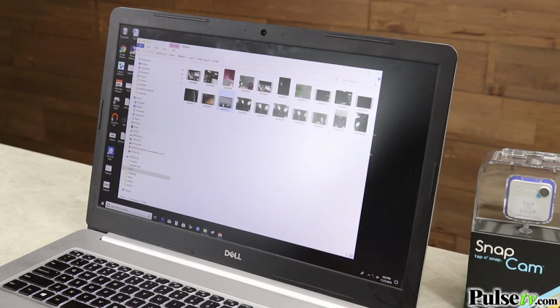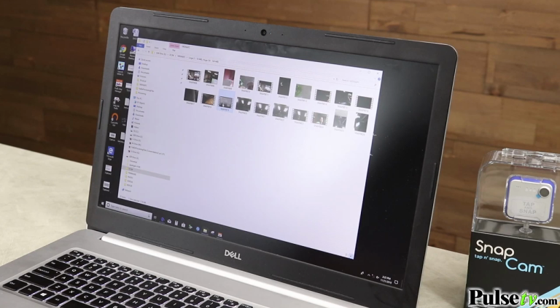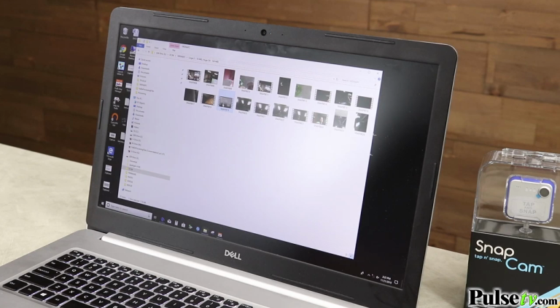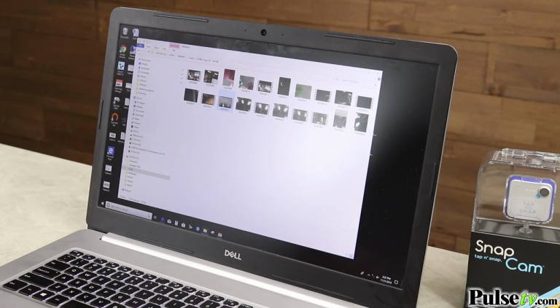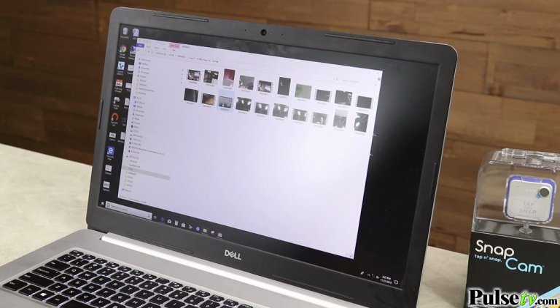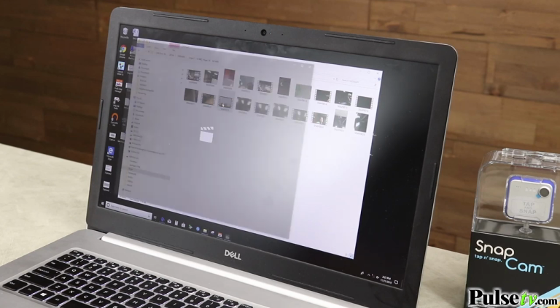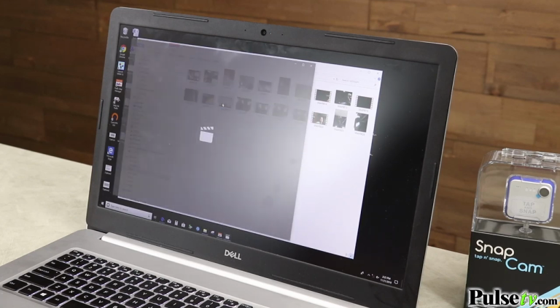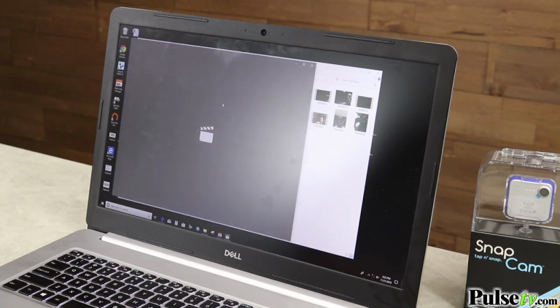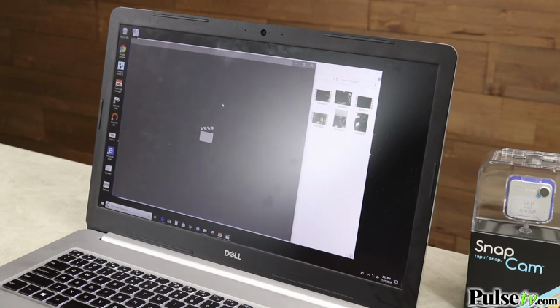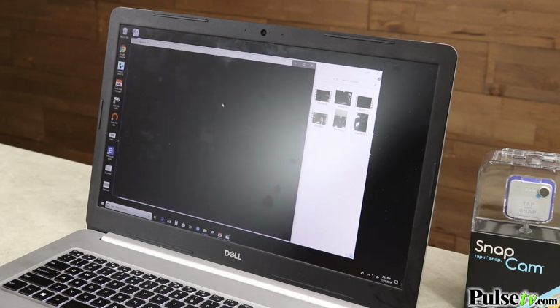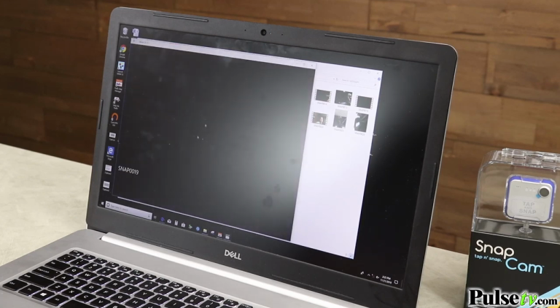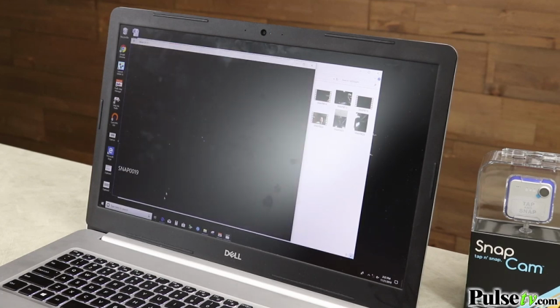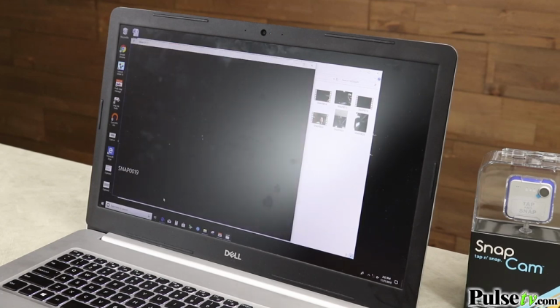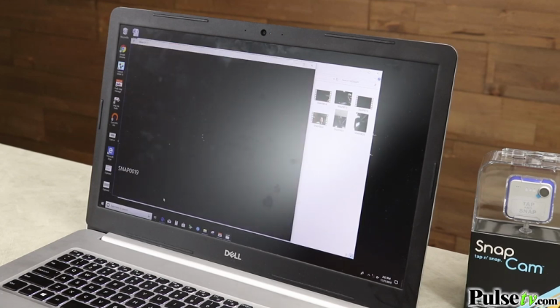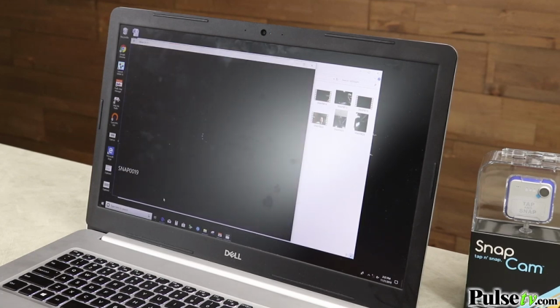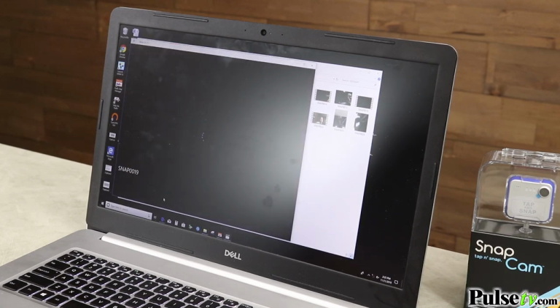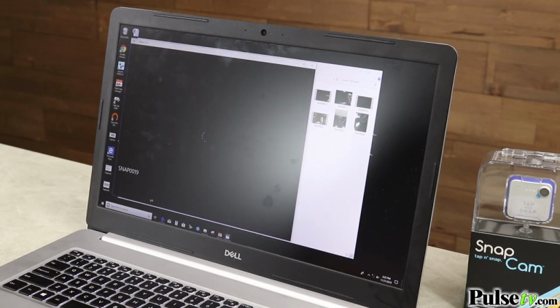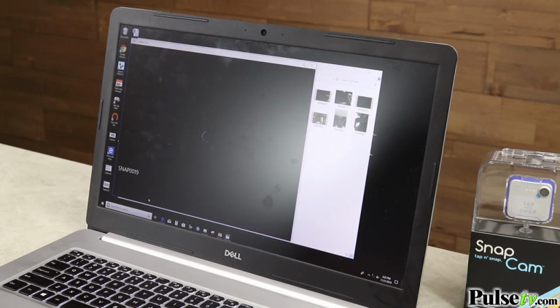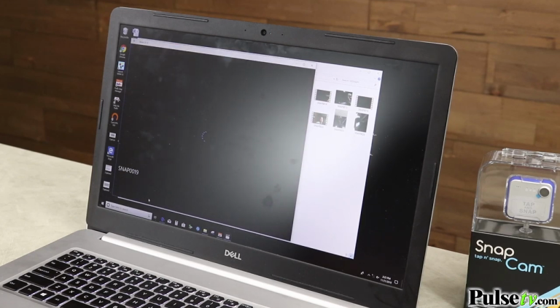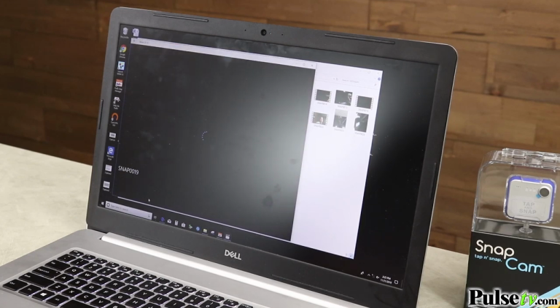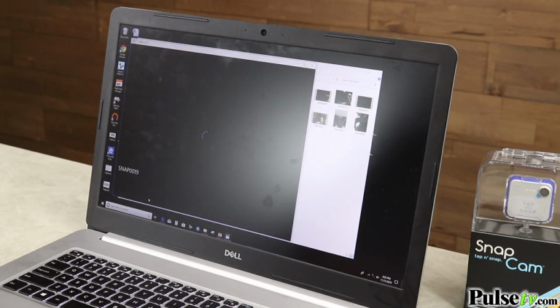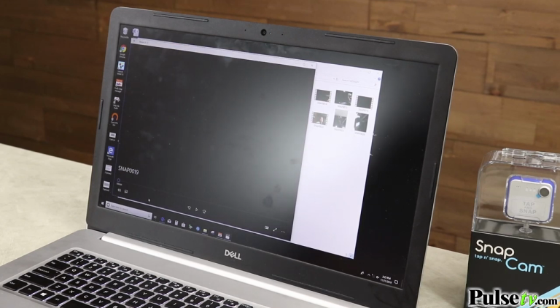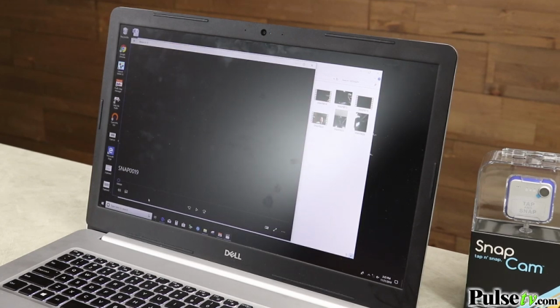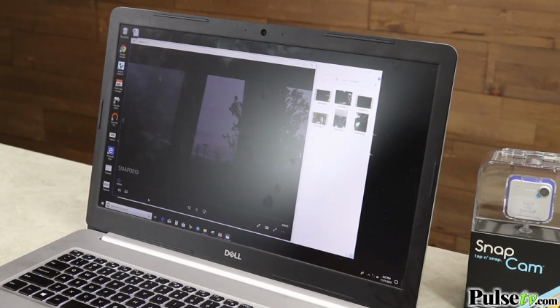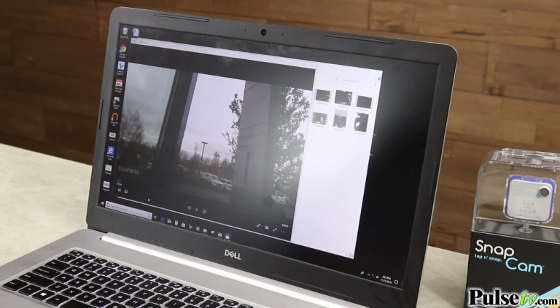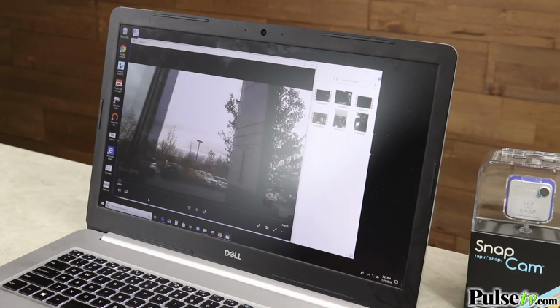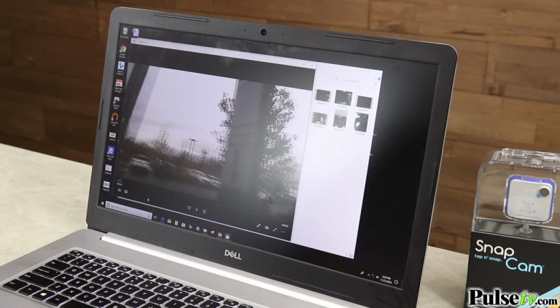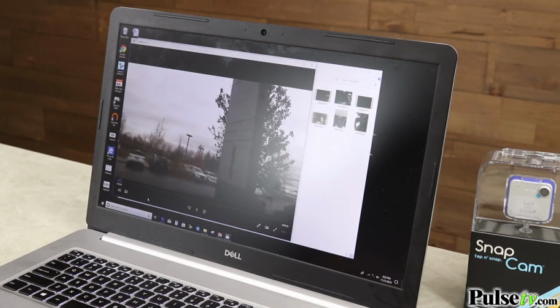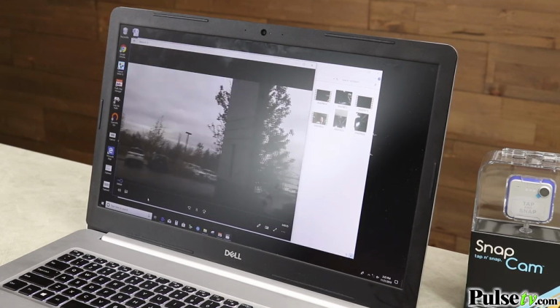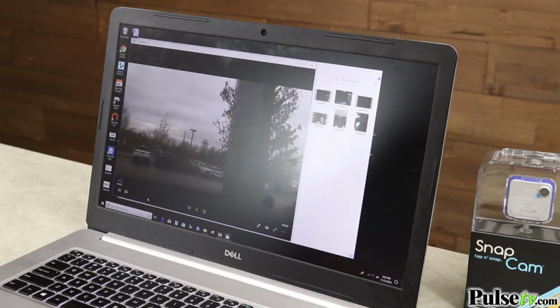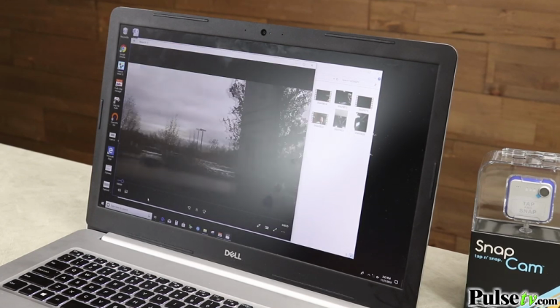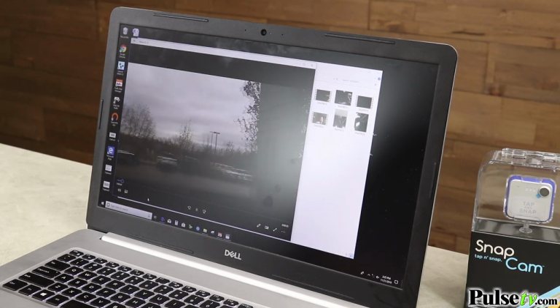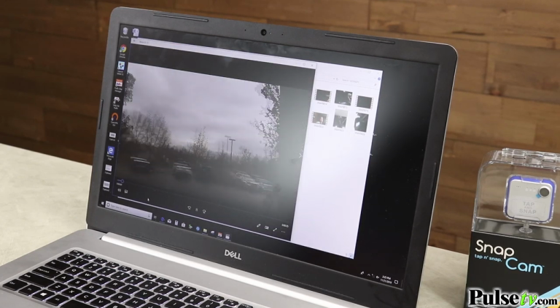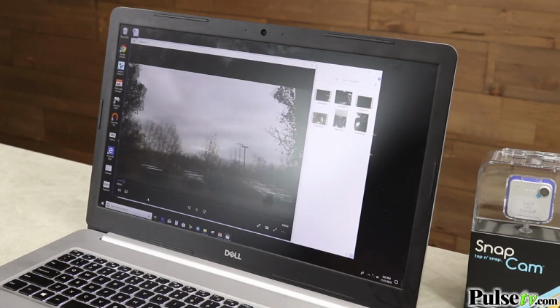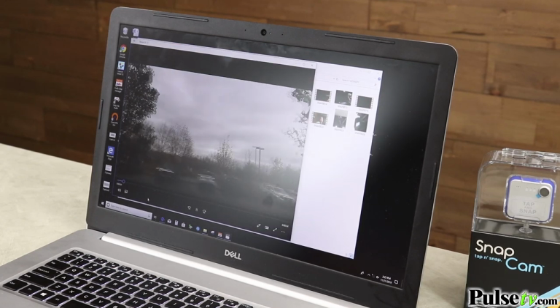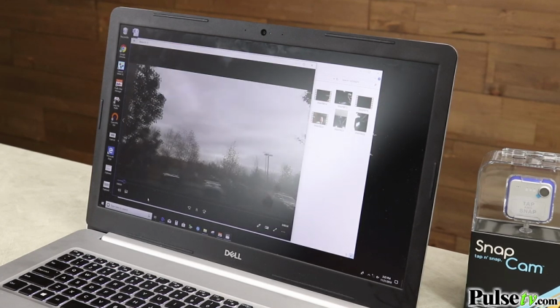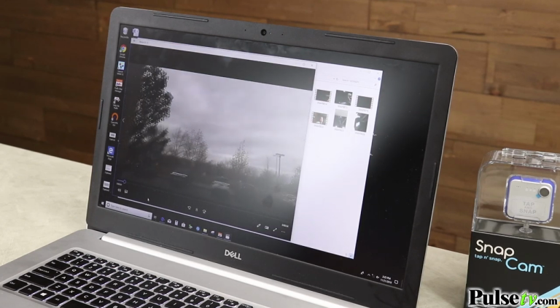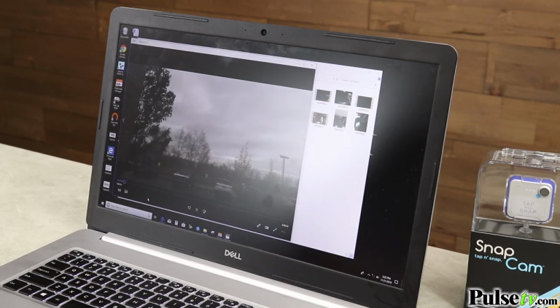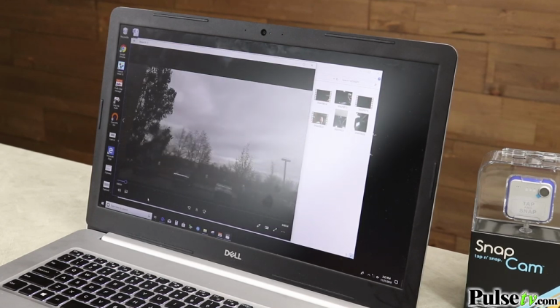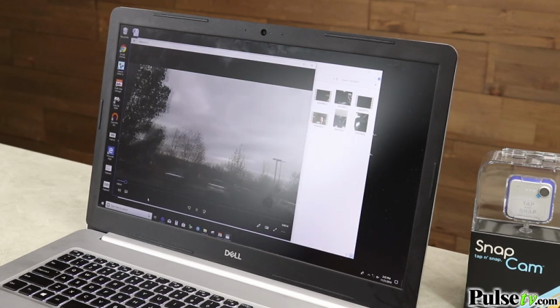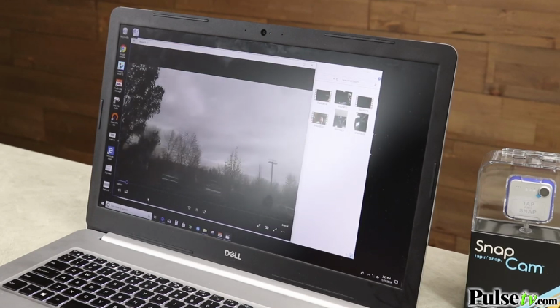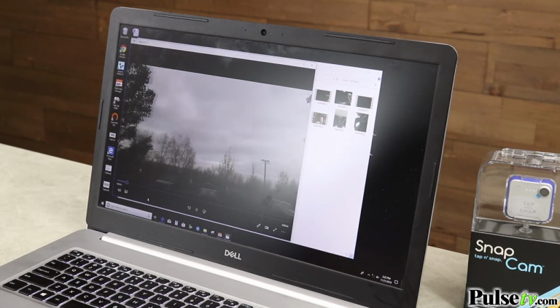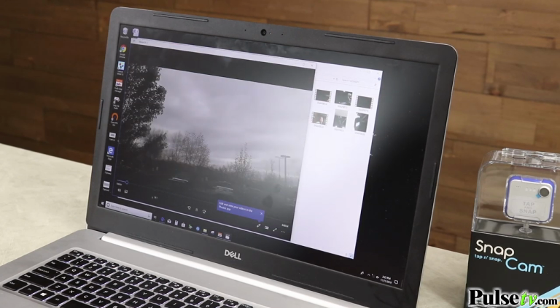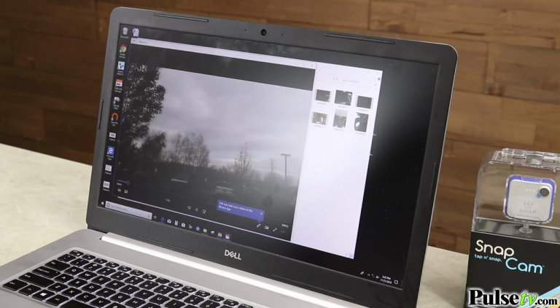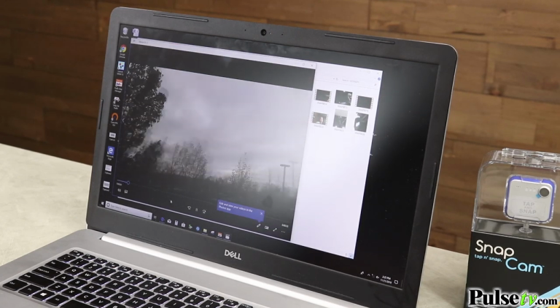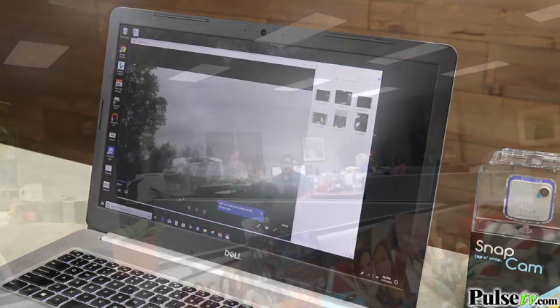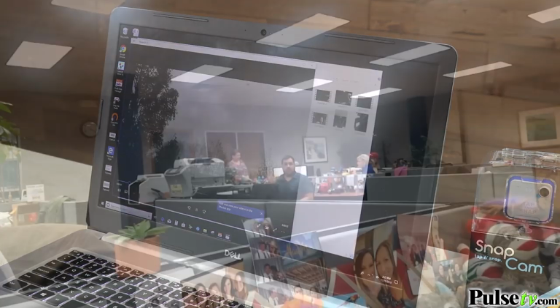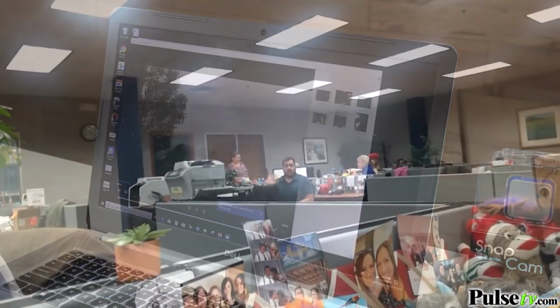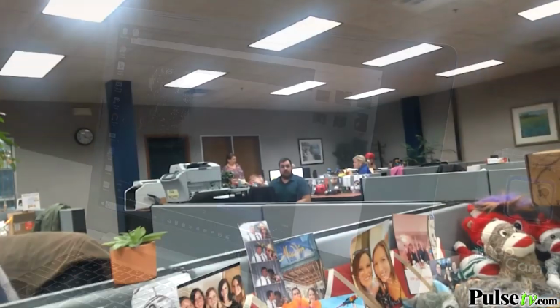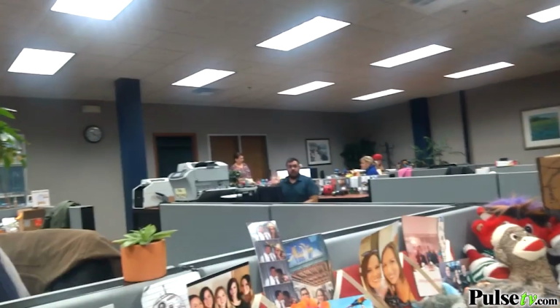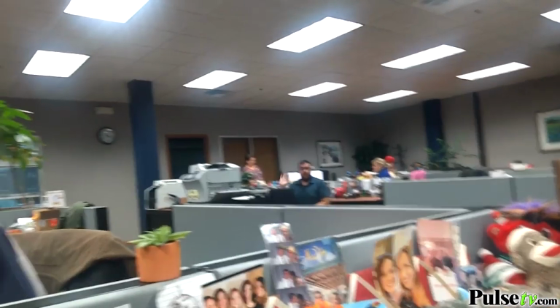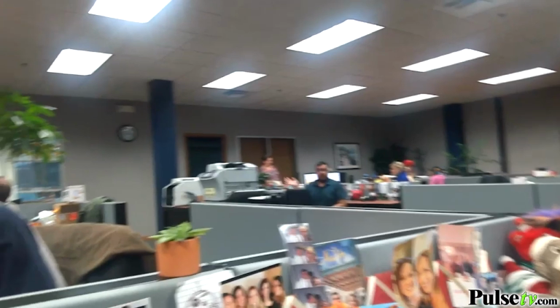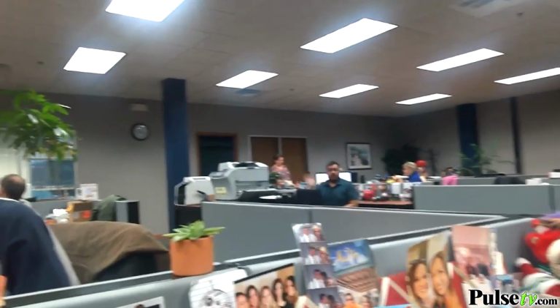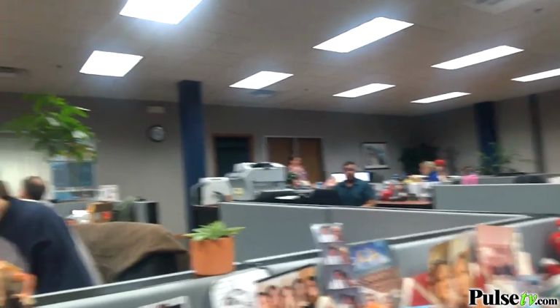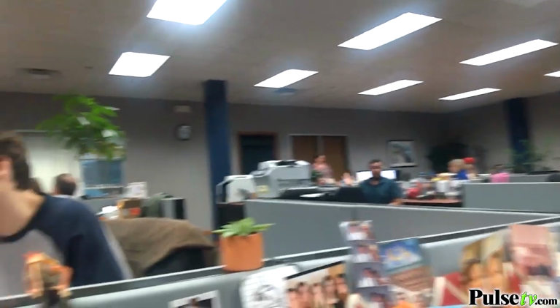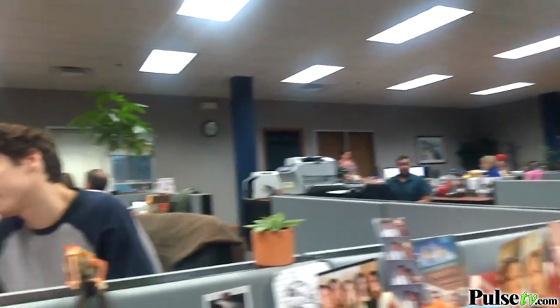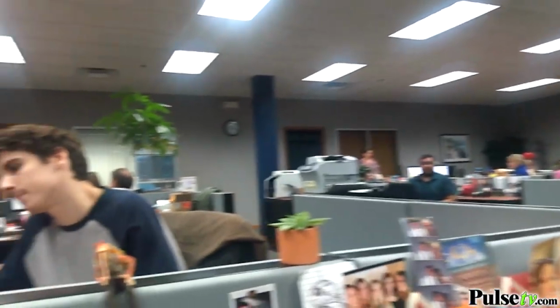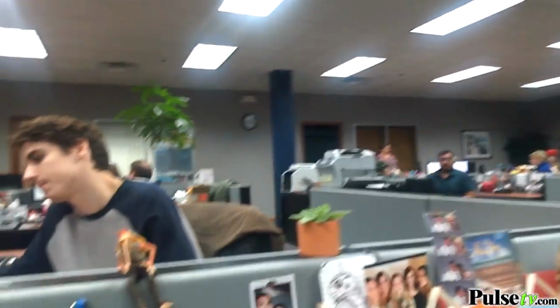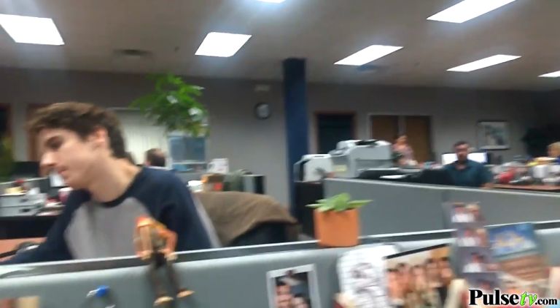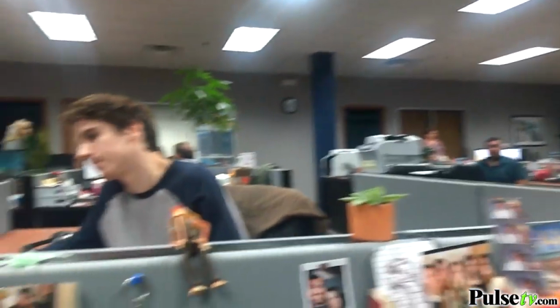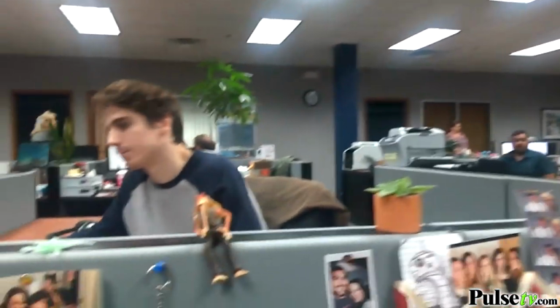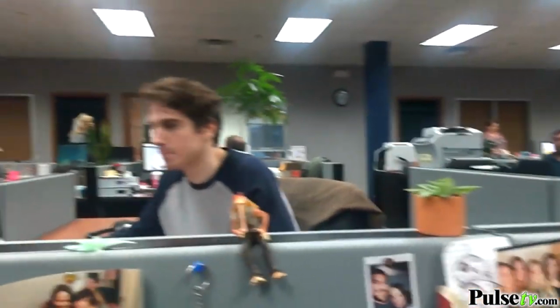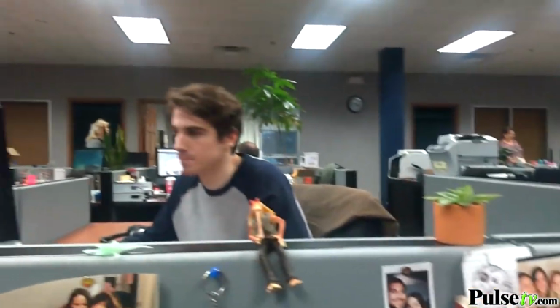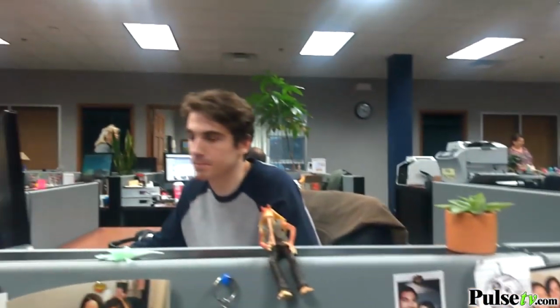Now, the SnapCam records in full HD 720p, so your videos are going to look crystal clear, sharp as a razor.